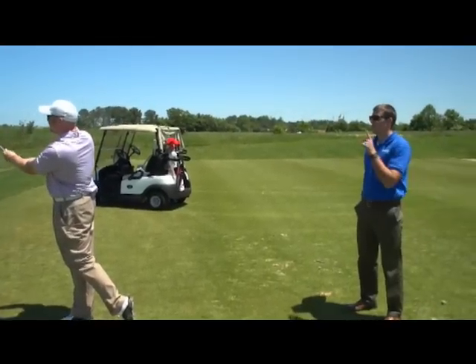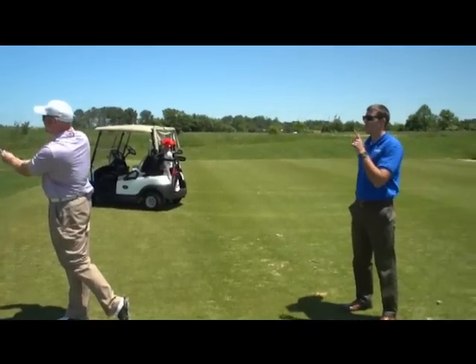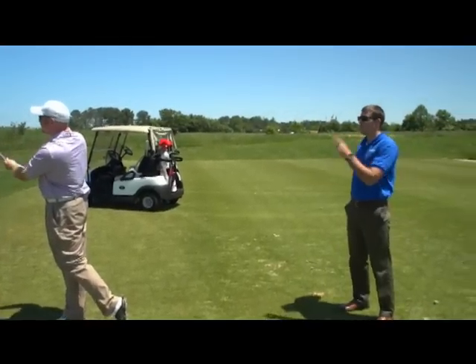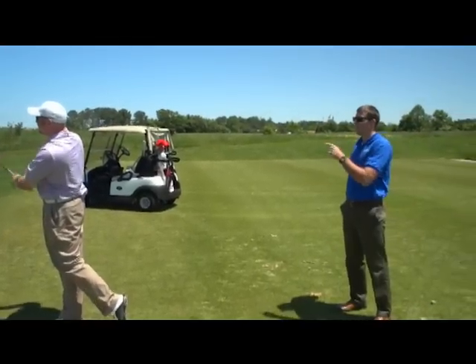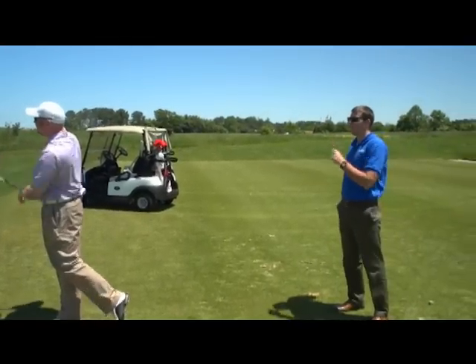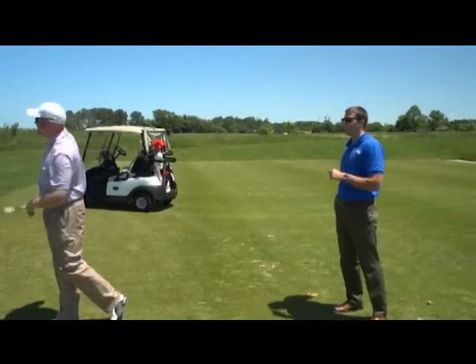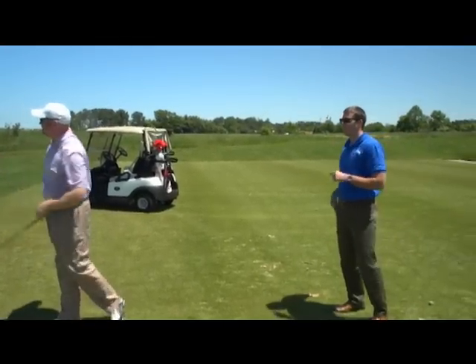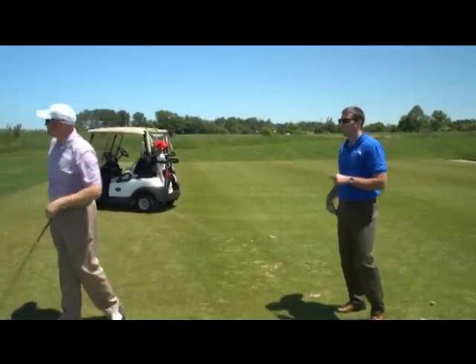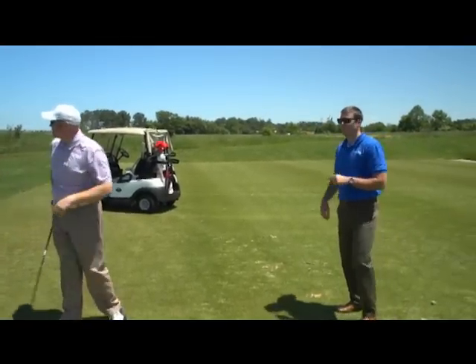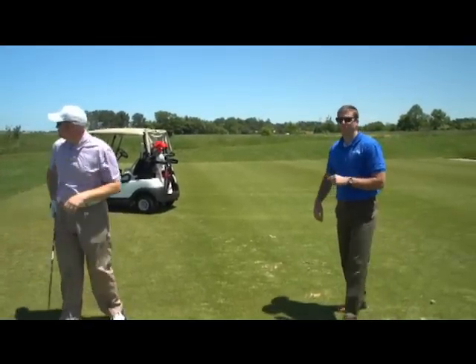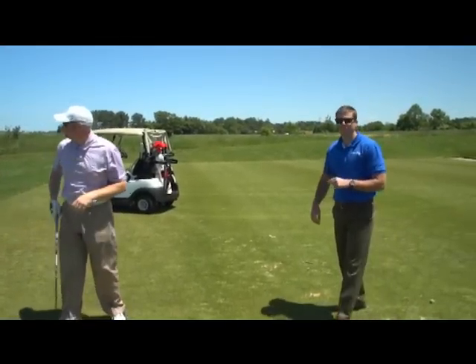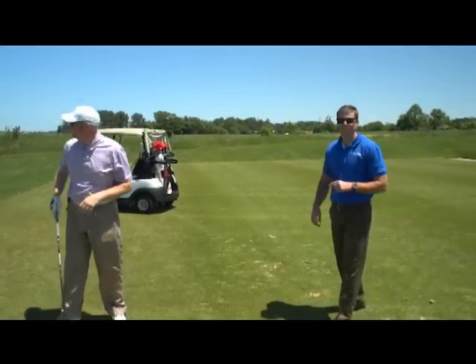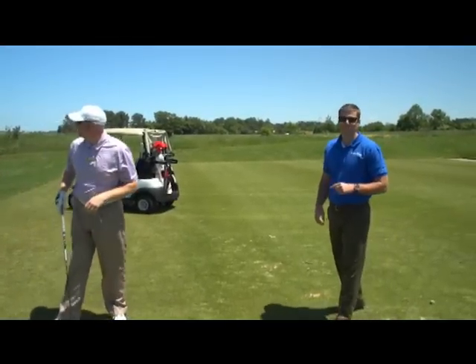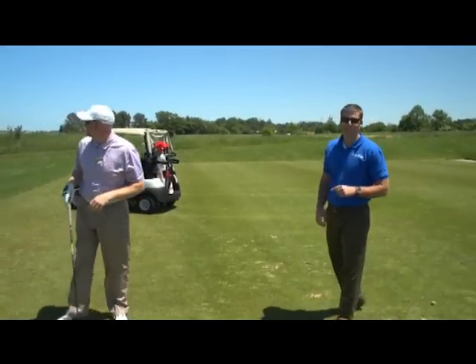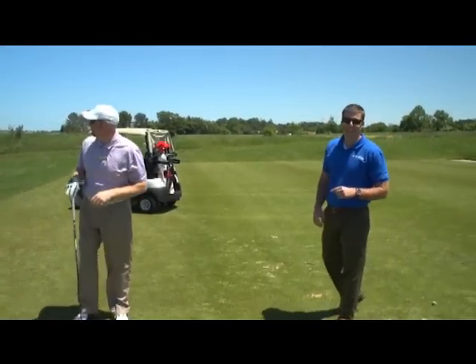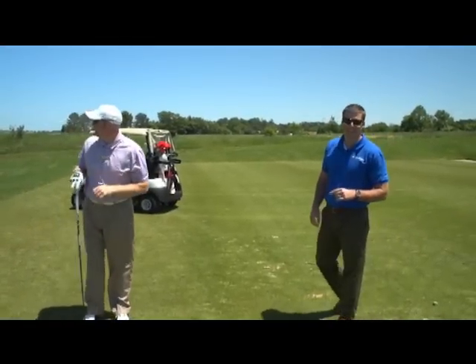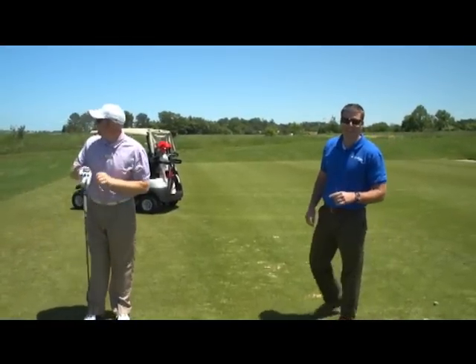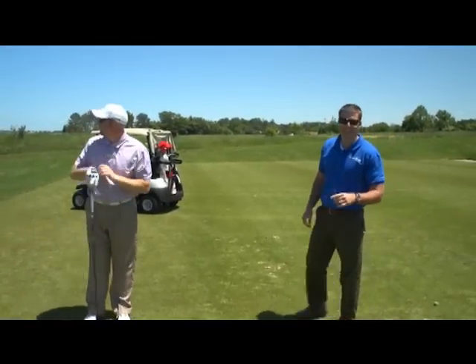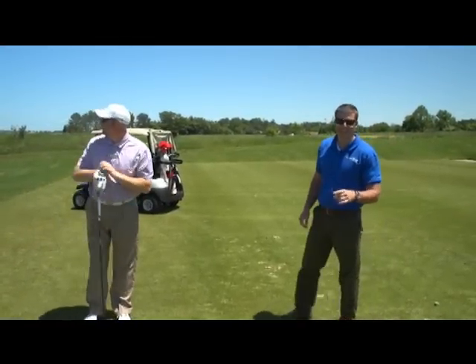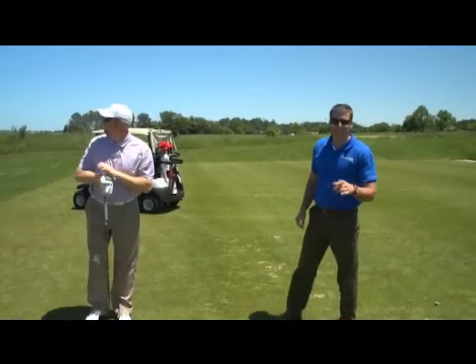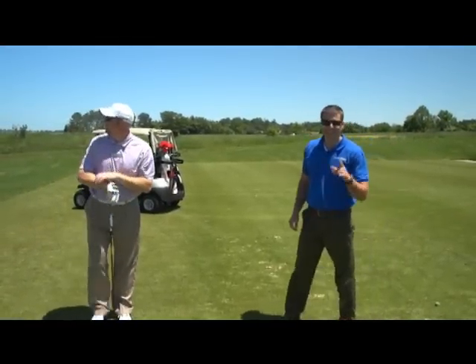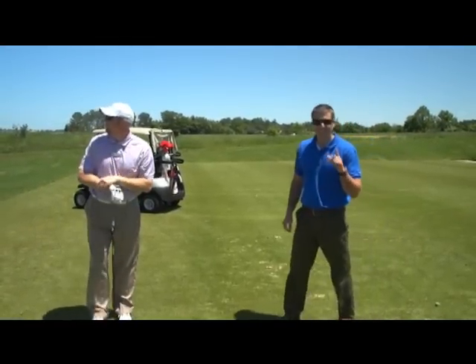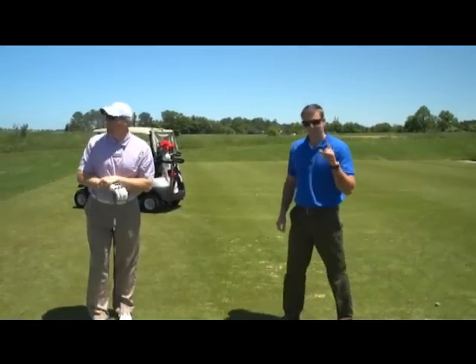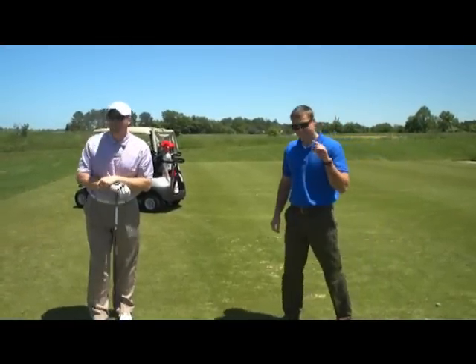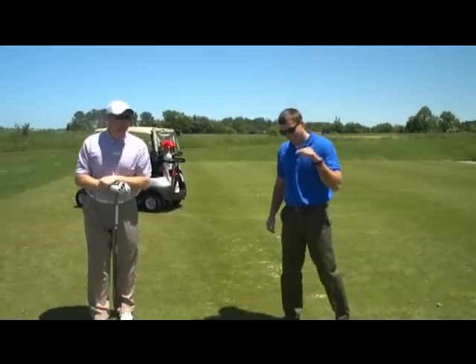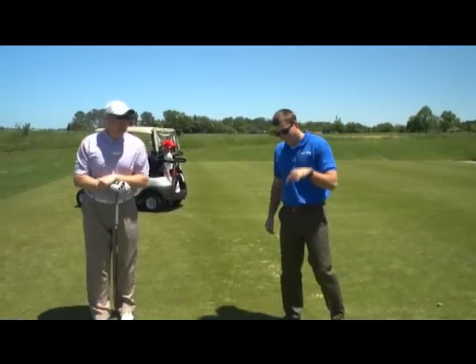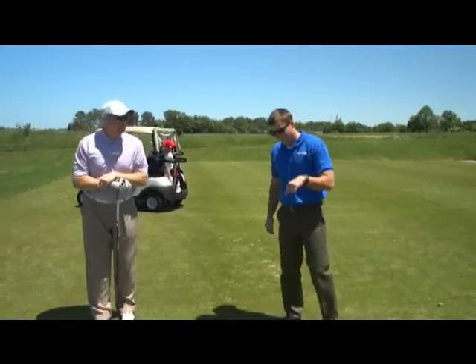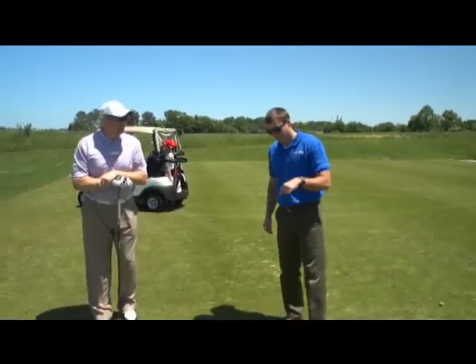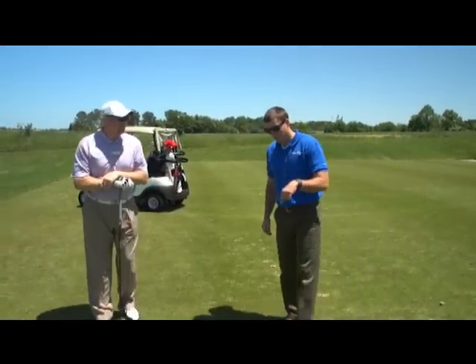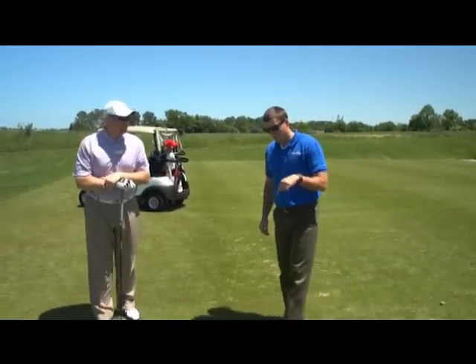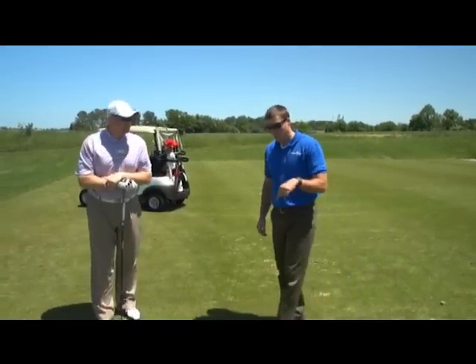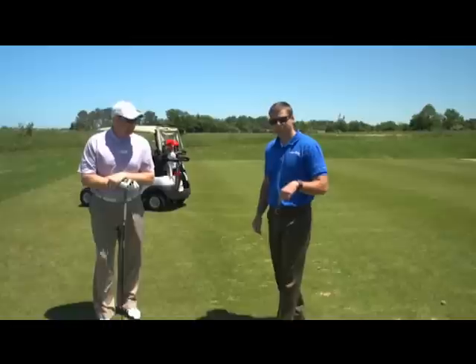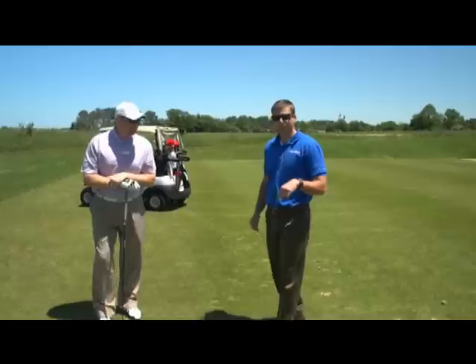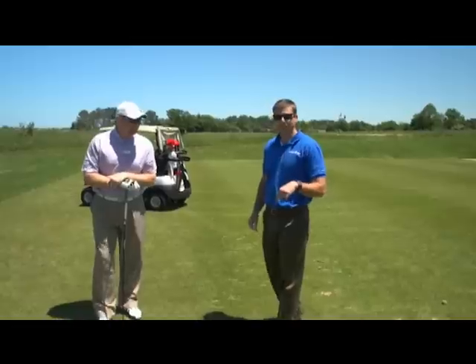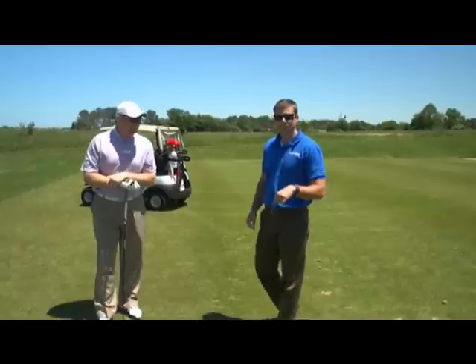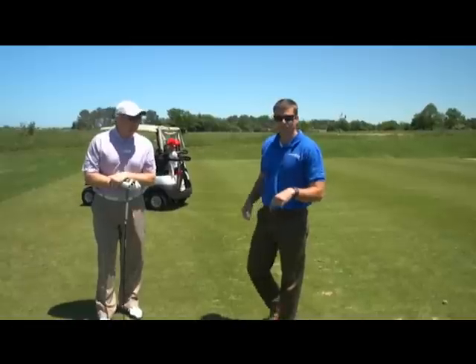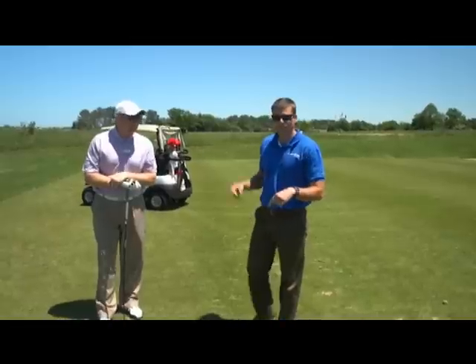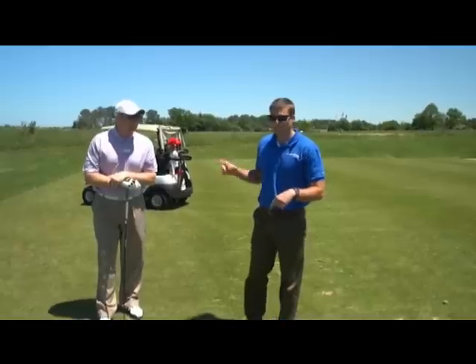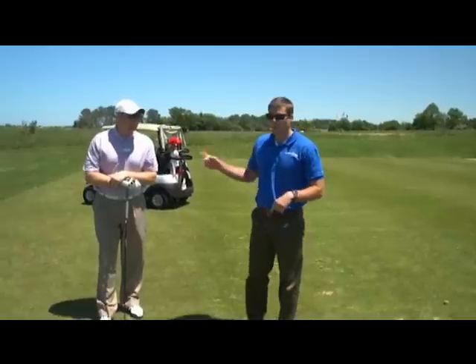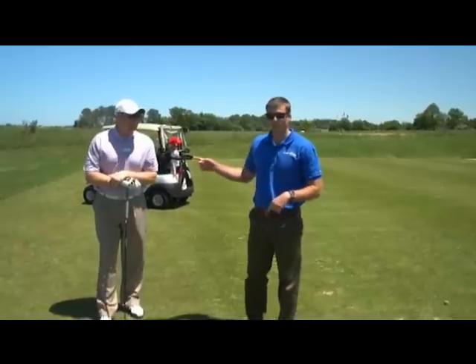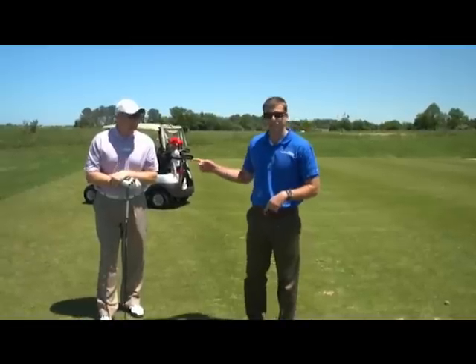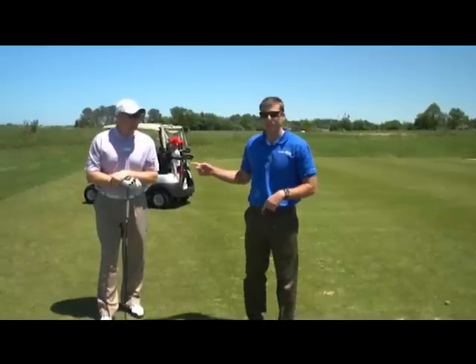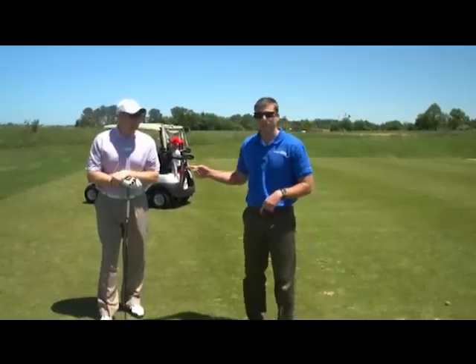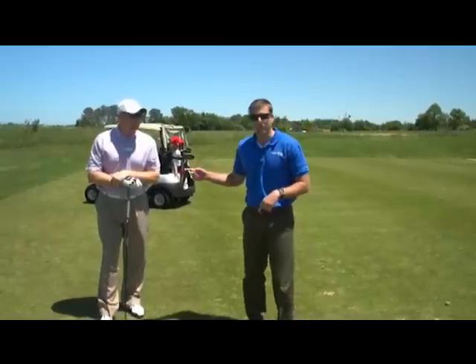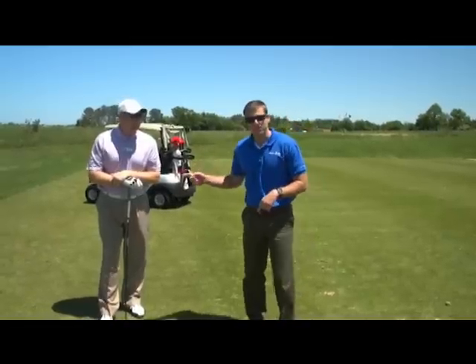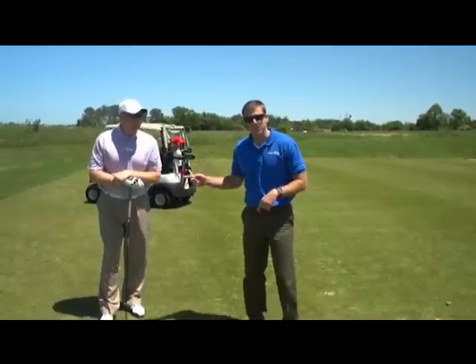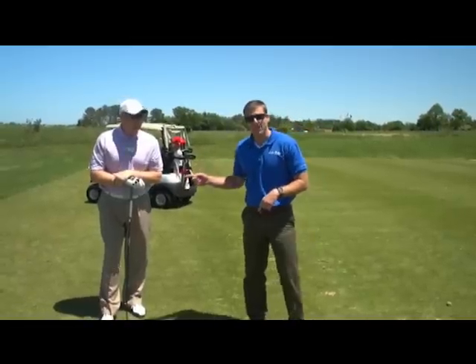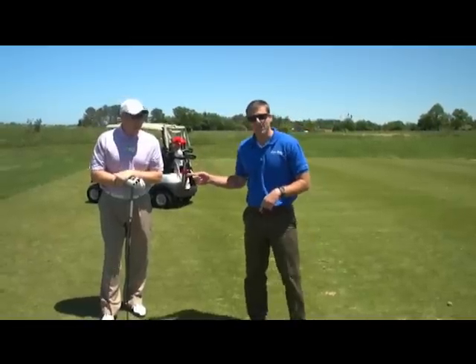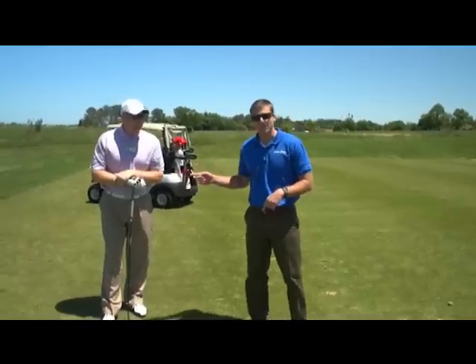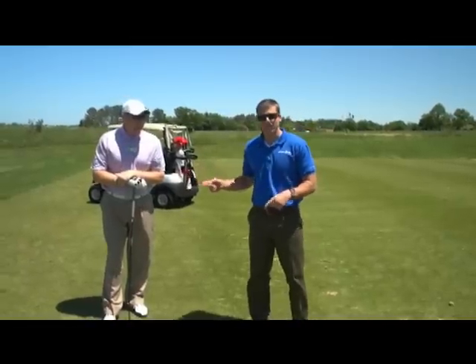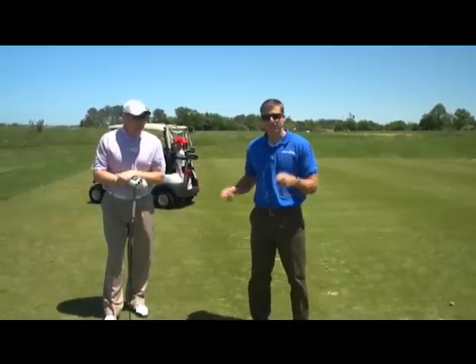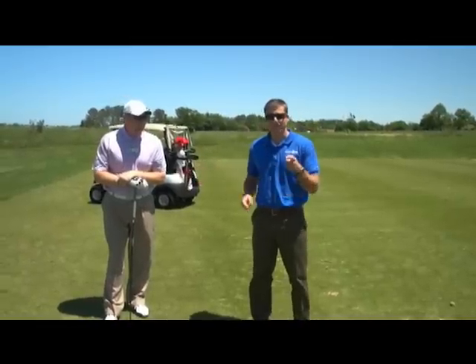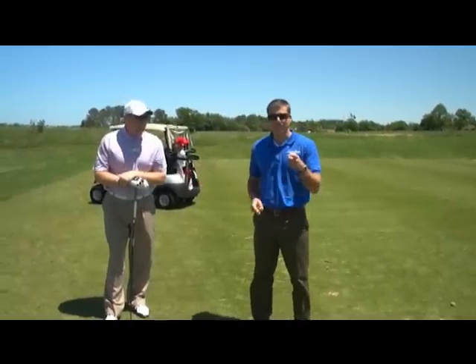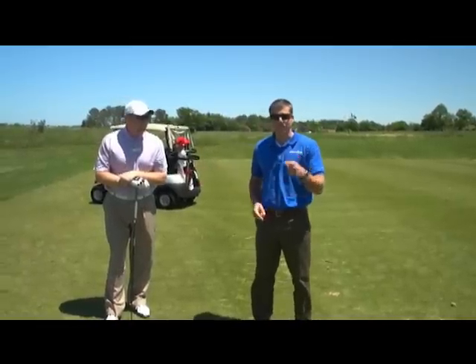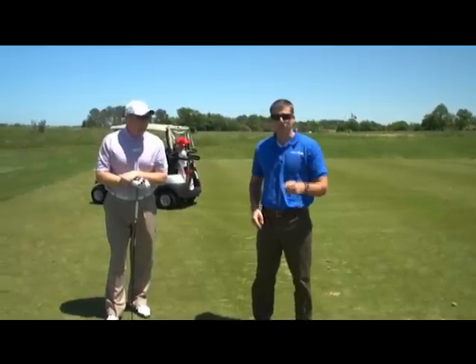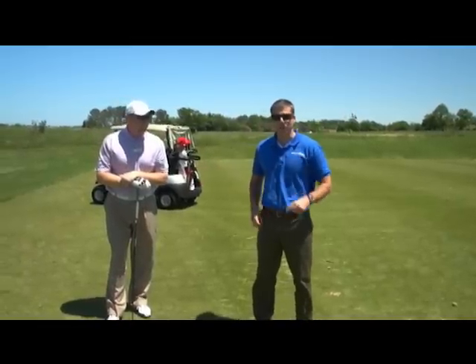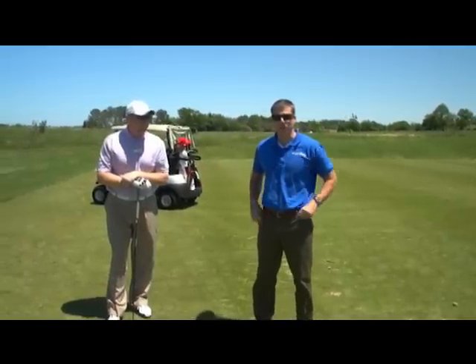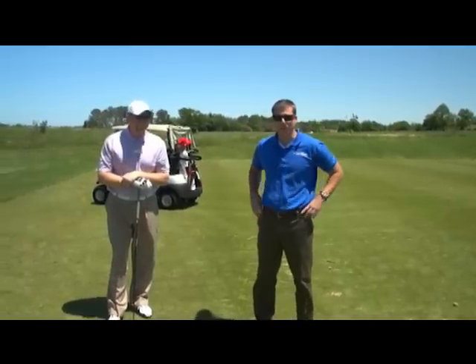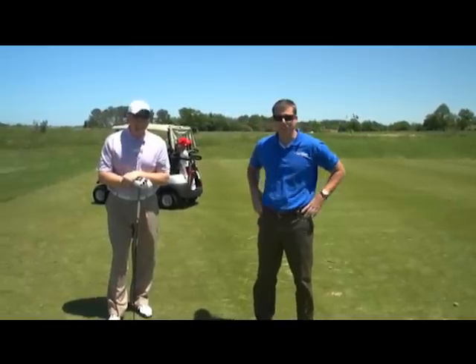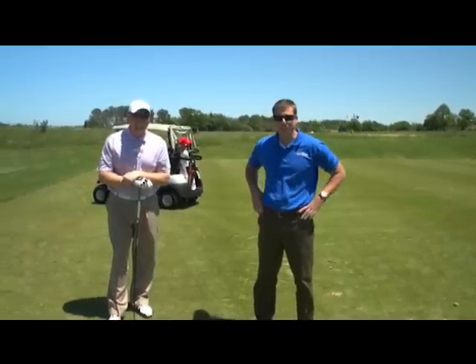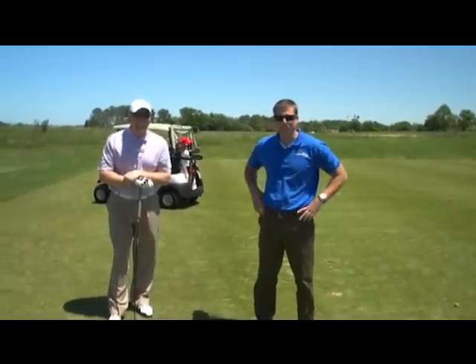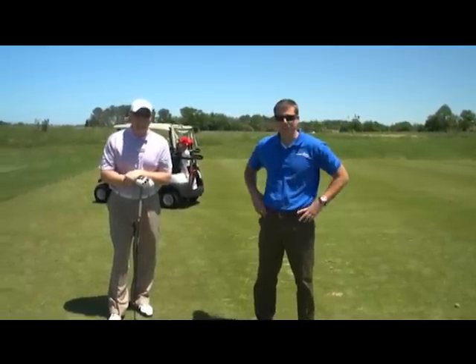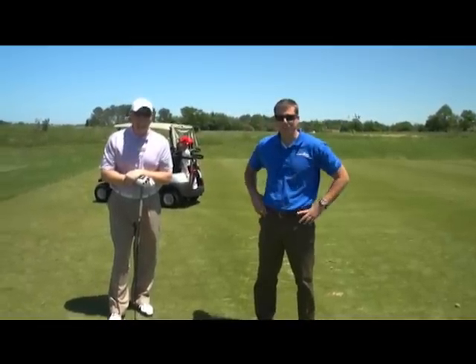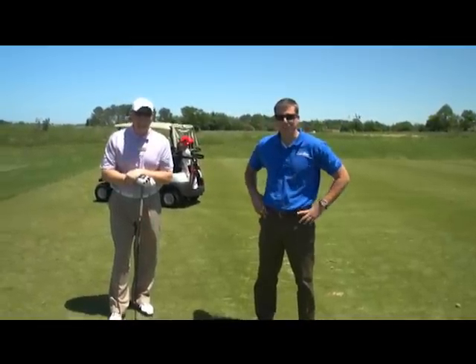That one probably just hit my house! Stay tuned right here — we're going to have more tips coming from Josh. Thanks for watching the Vacation Channel.